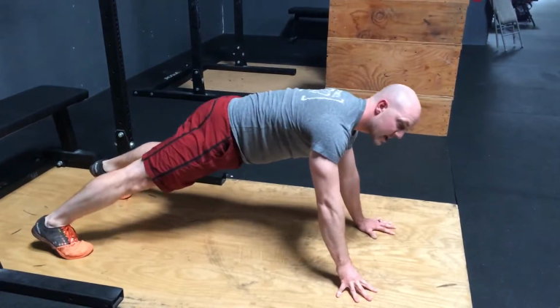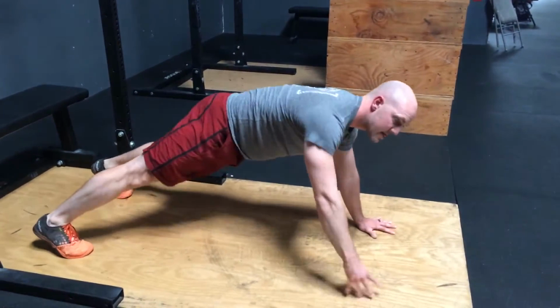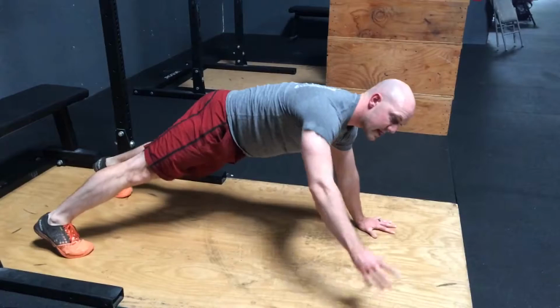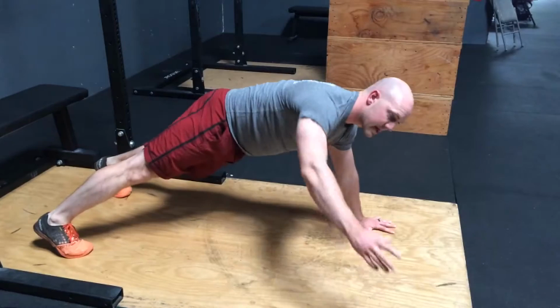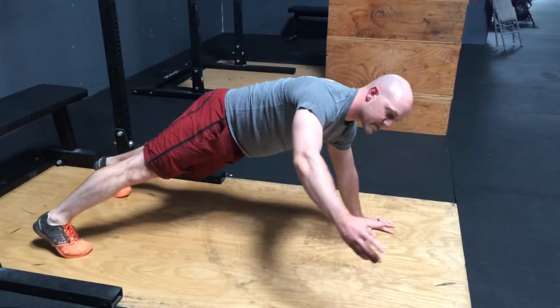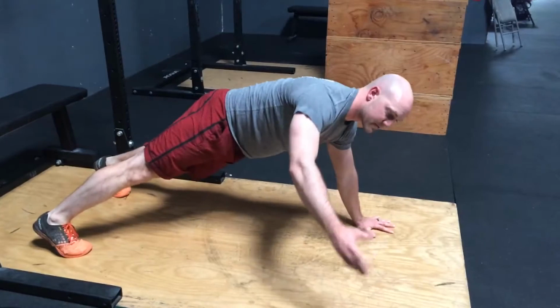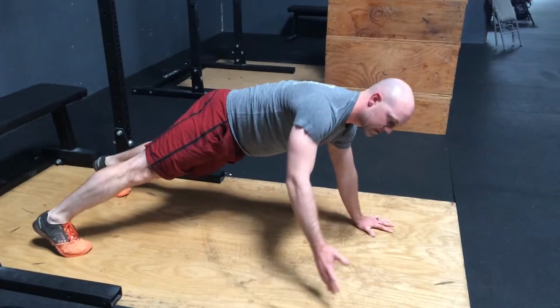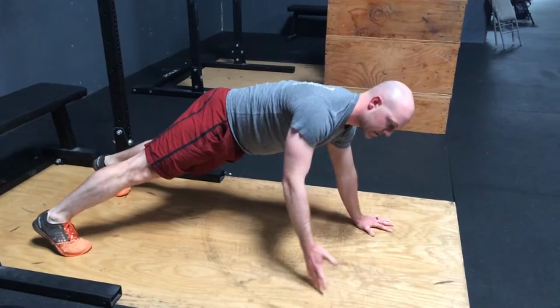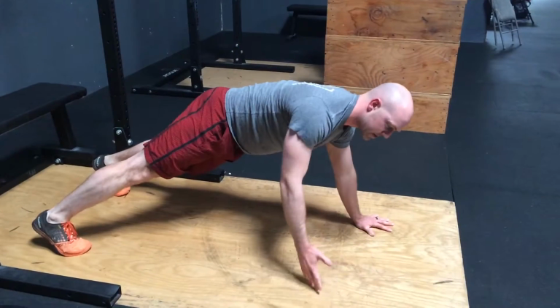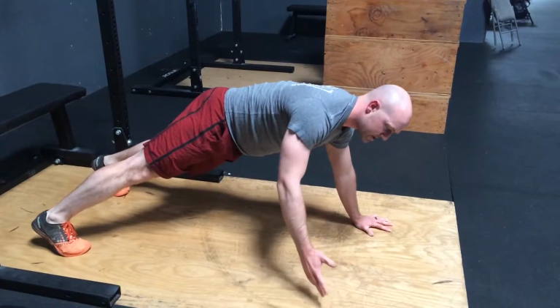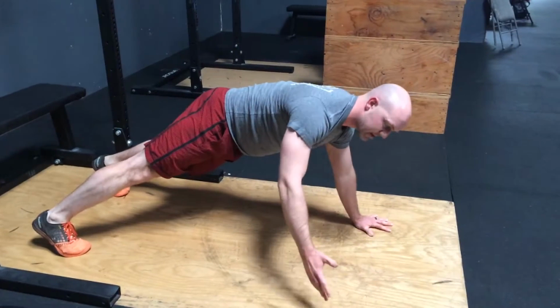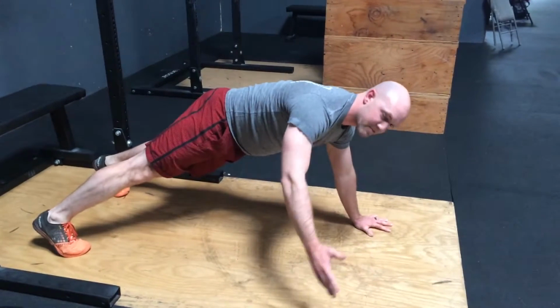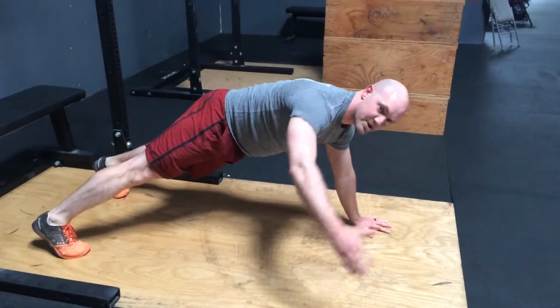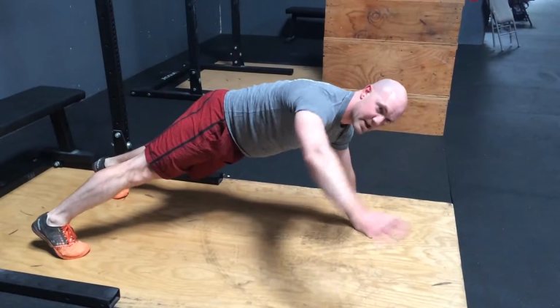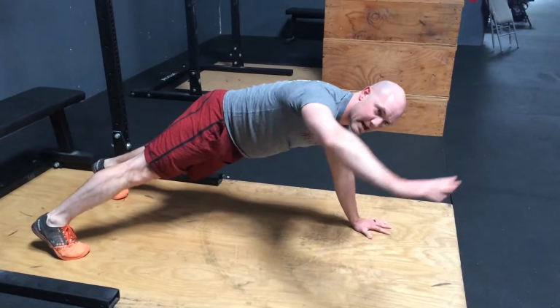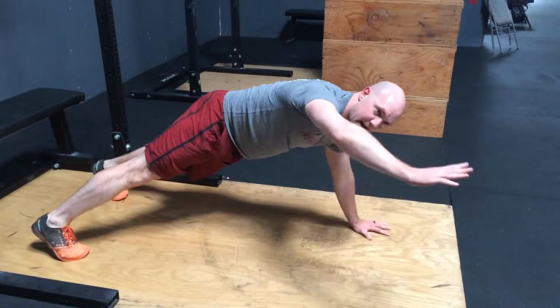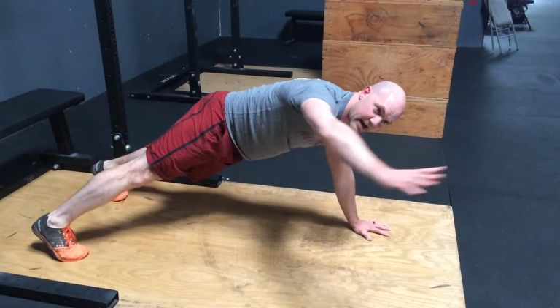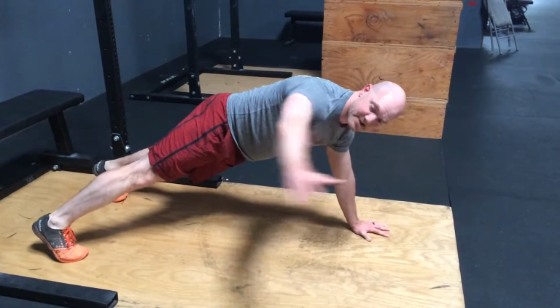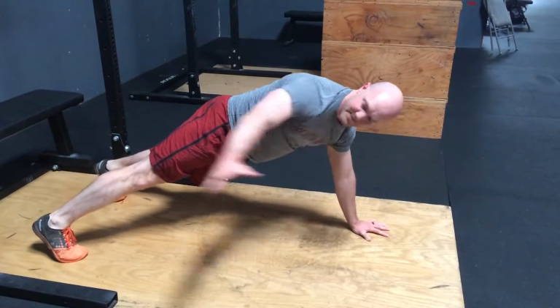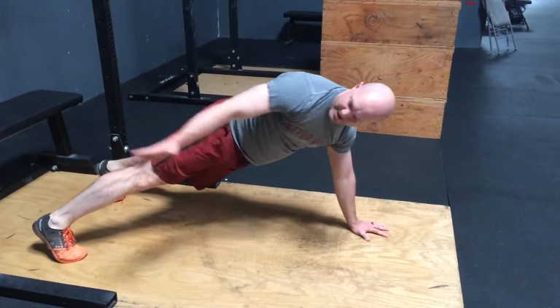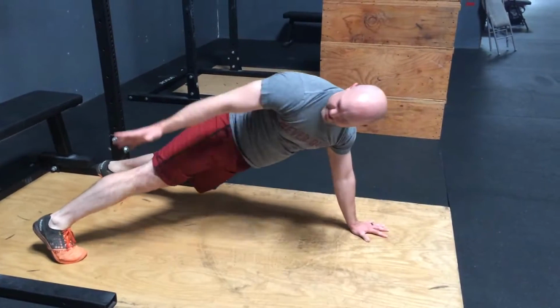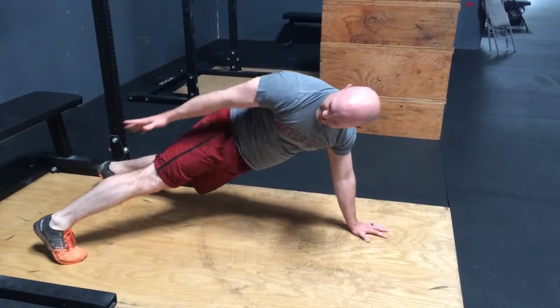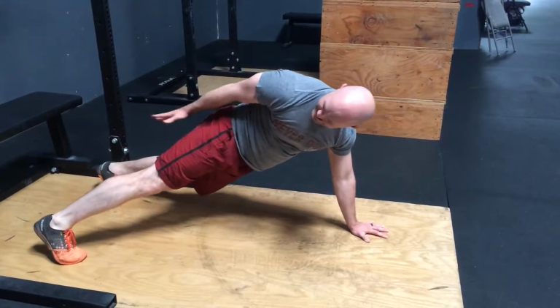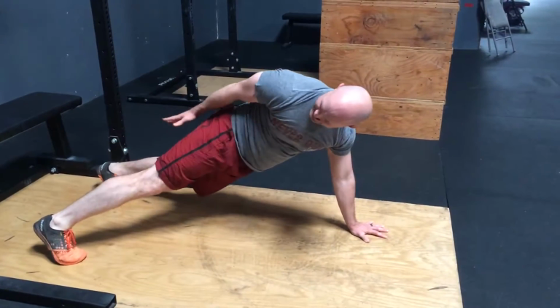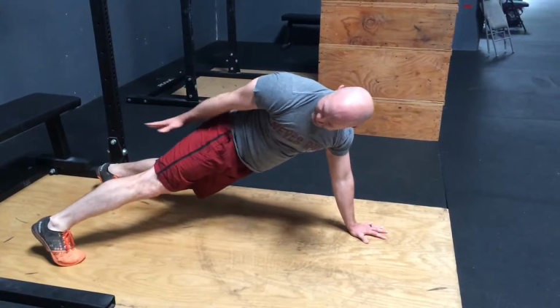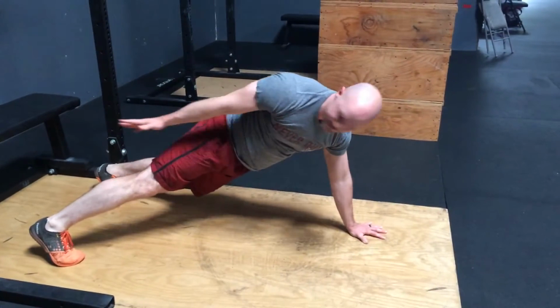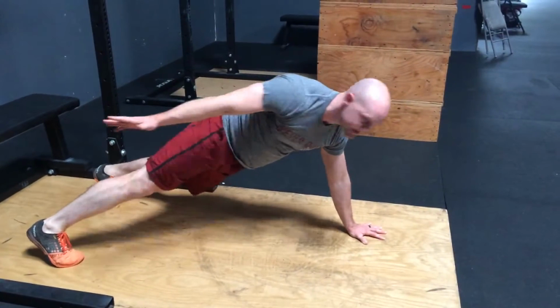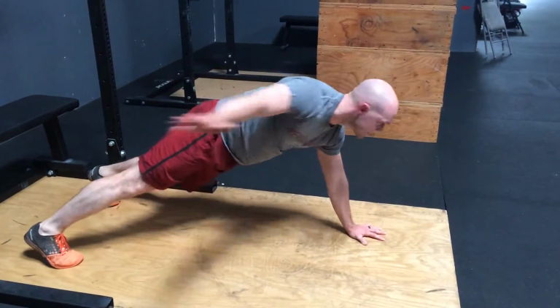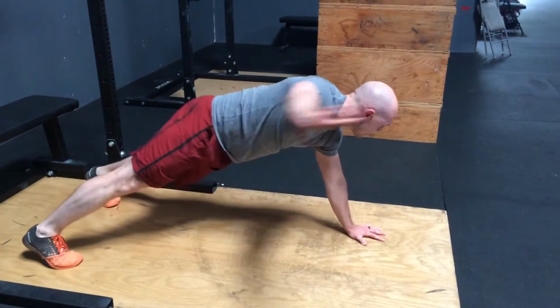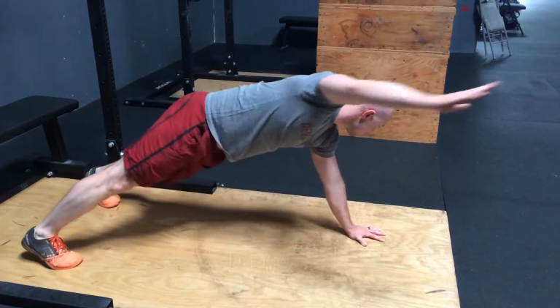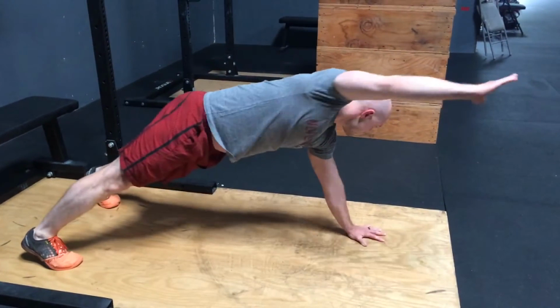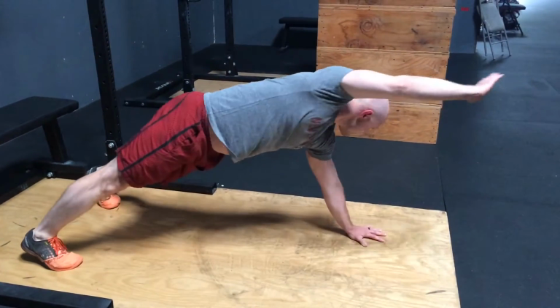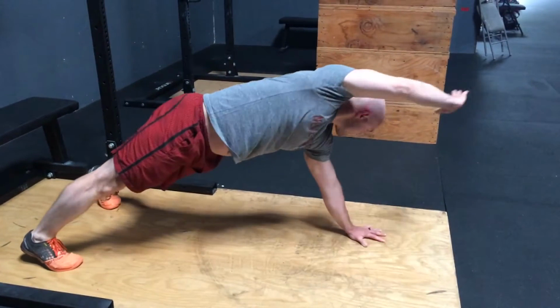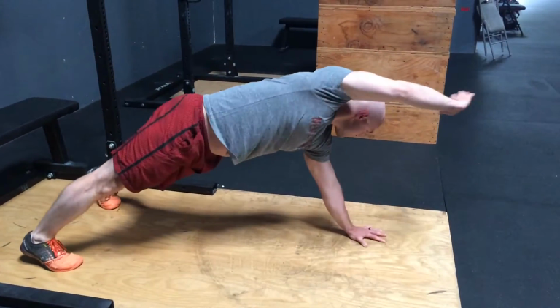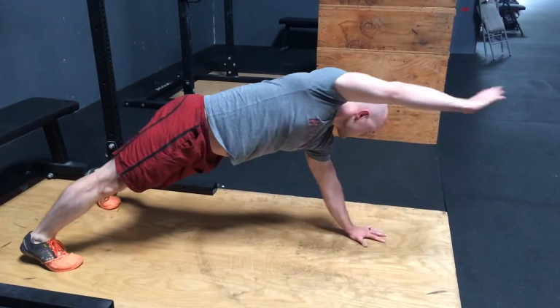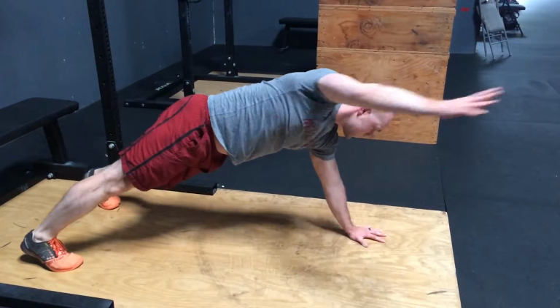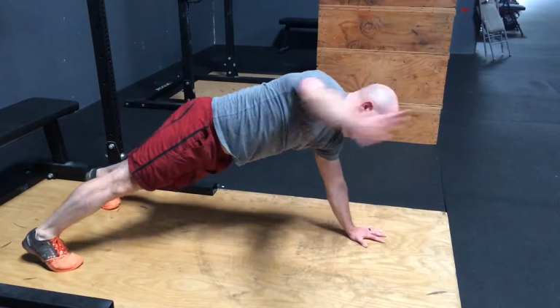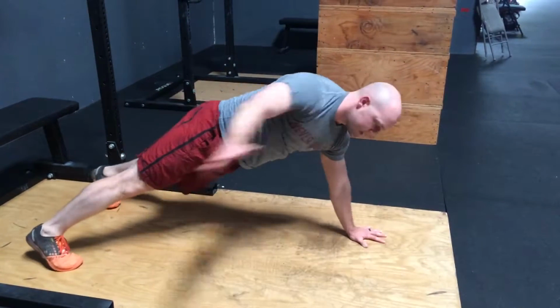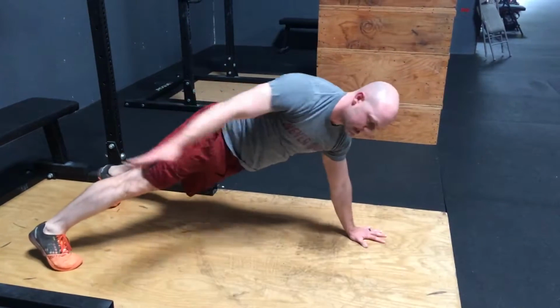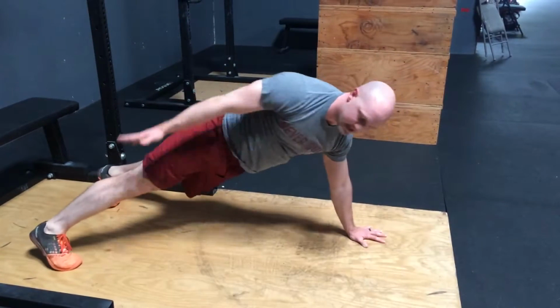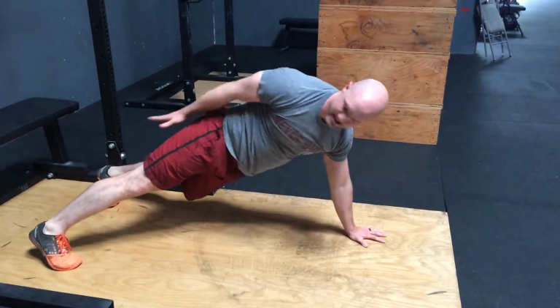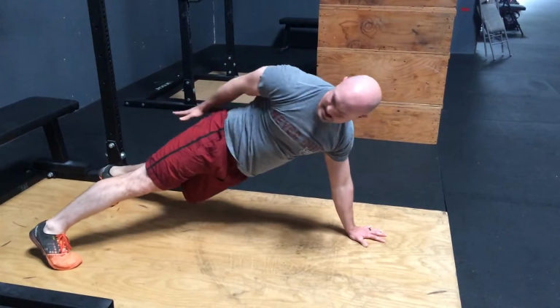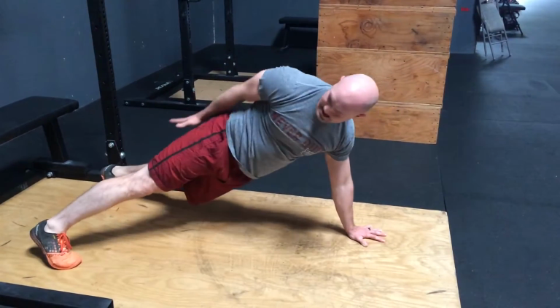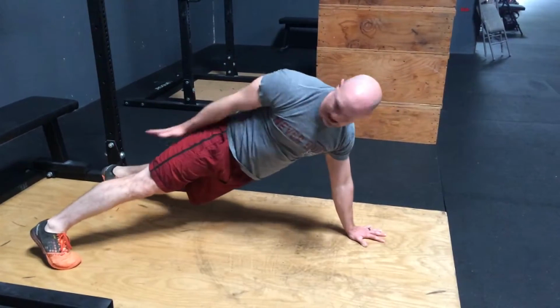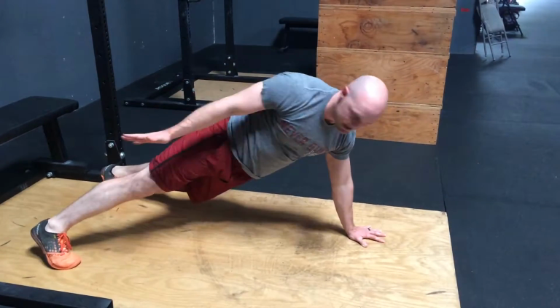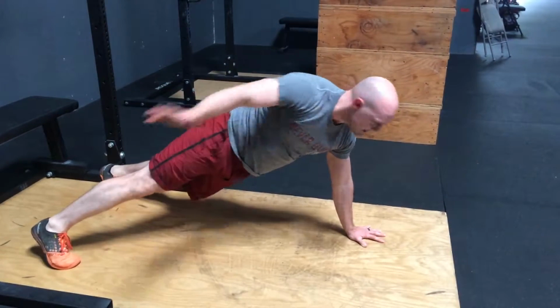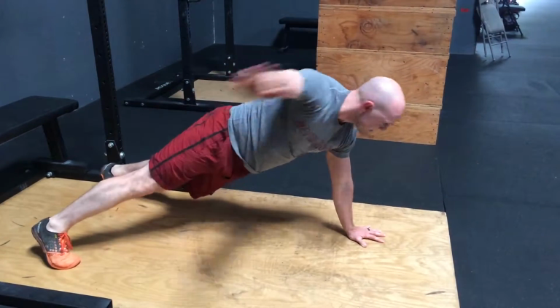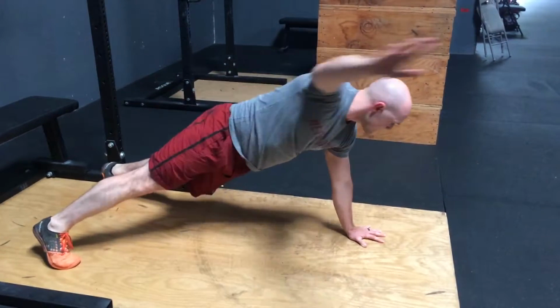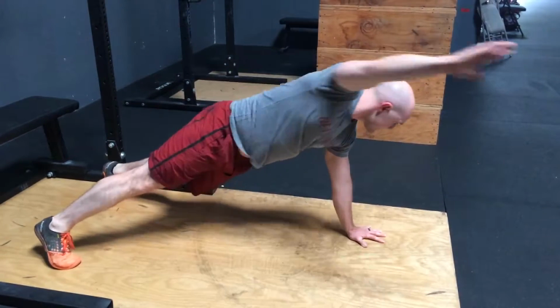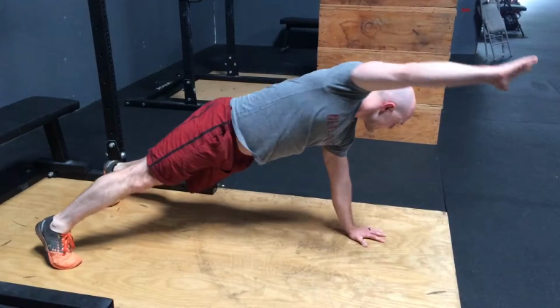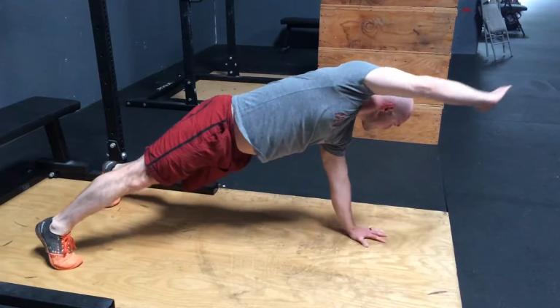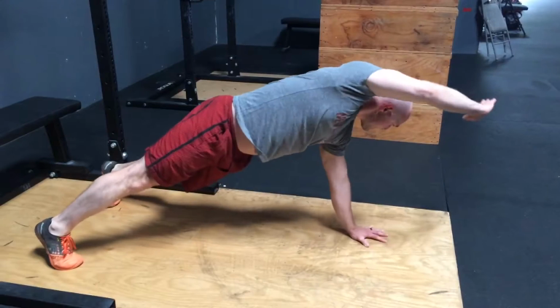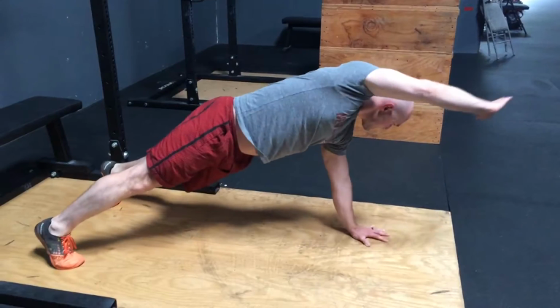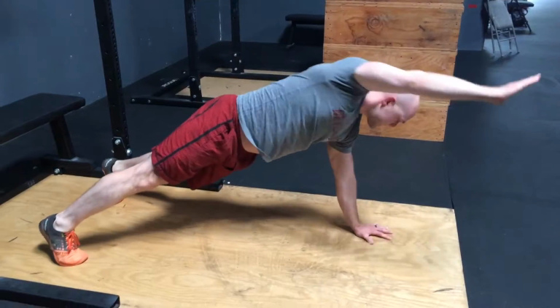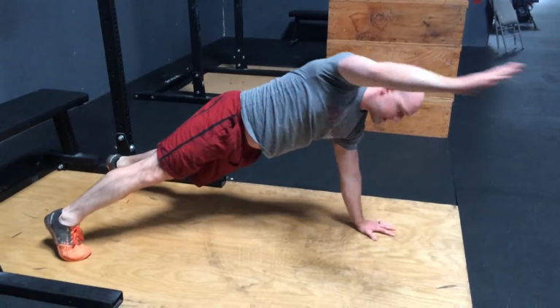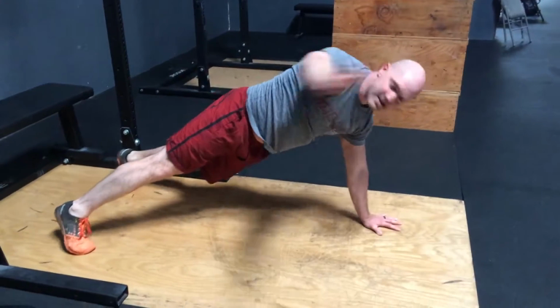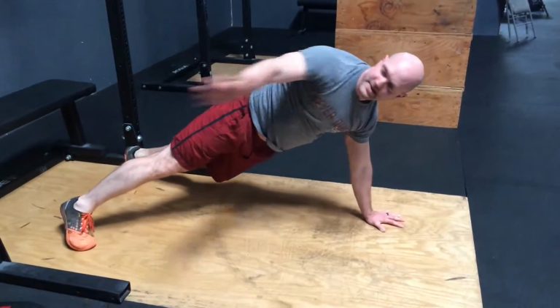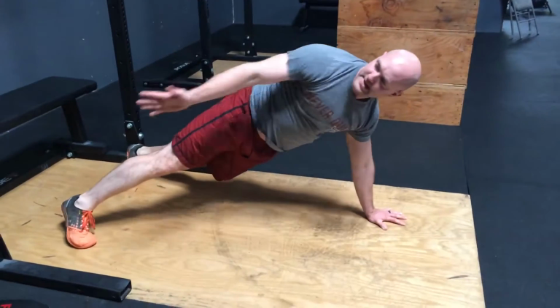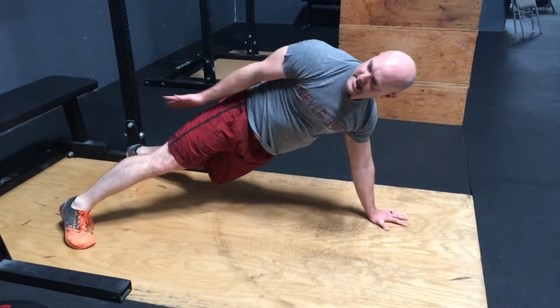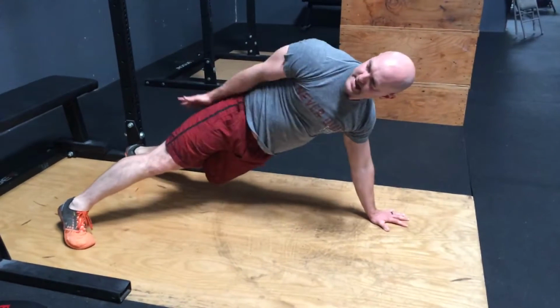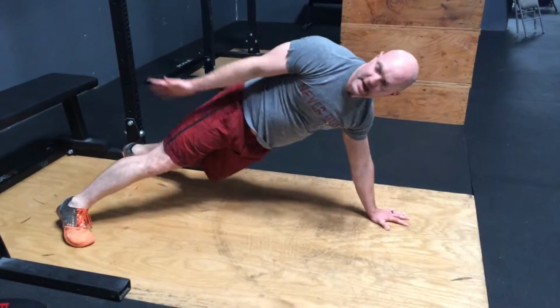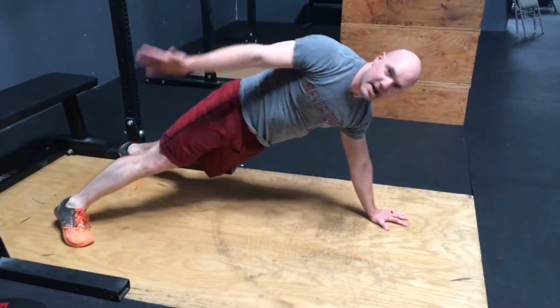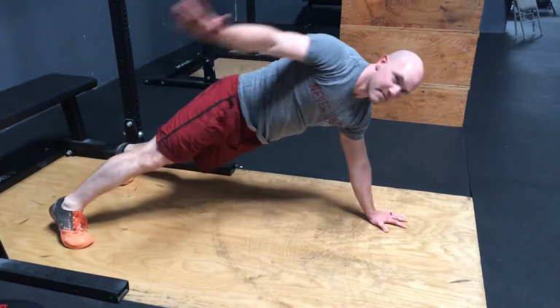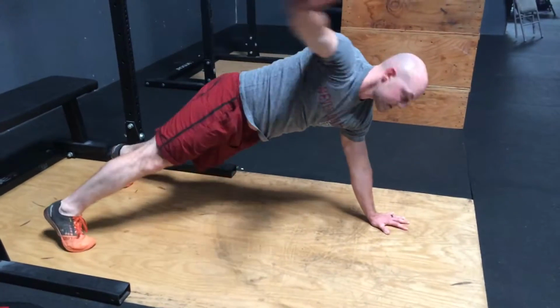Next, we're doing a jumping jack. Eyes follow the hands. 10 times.